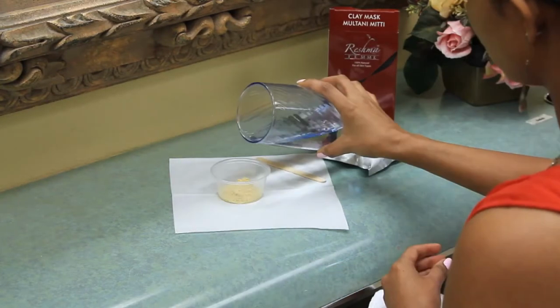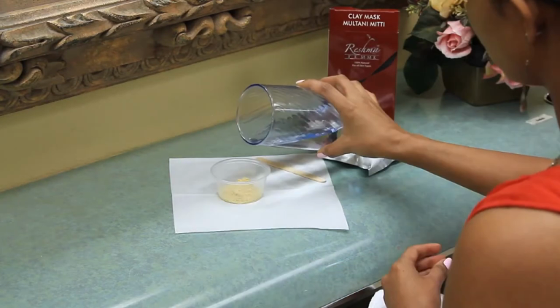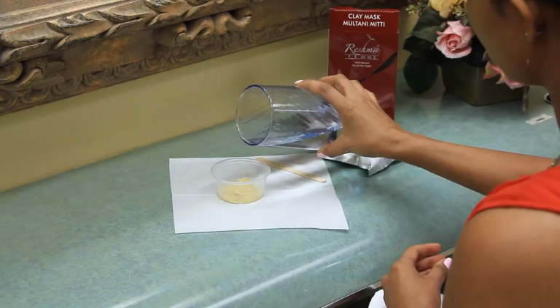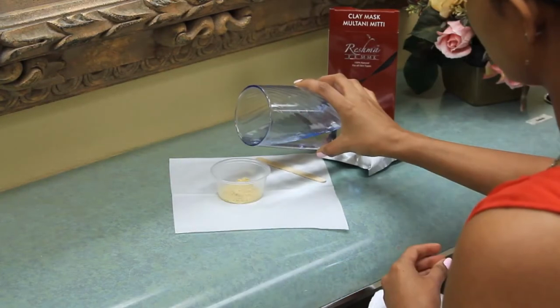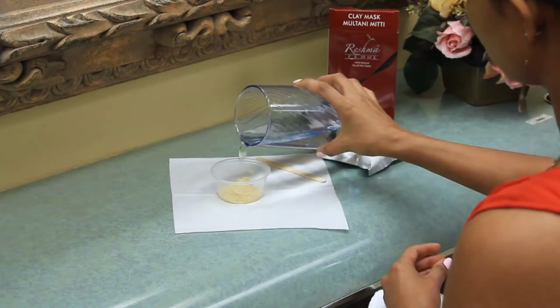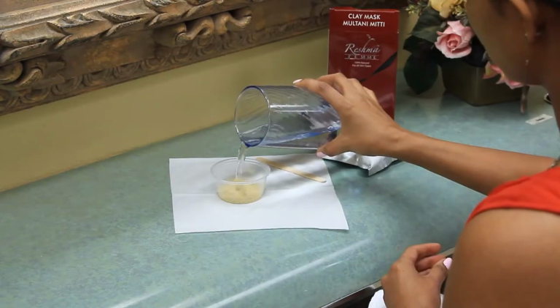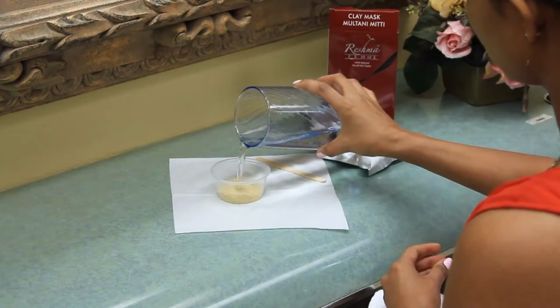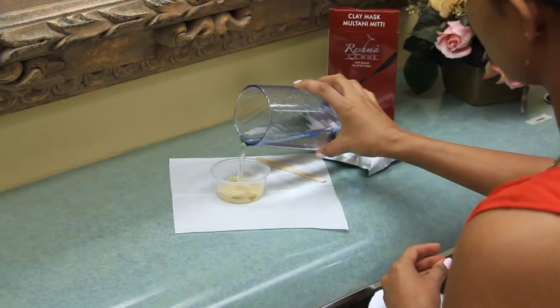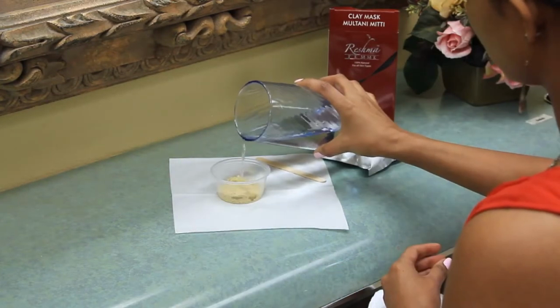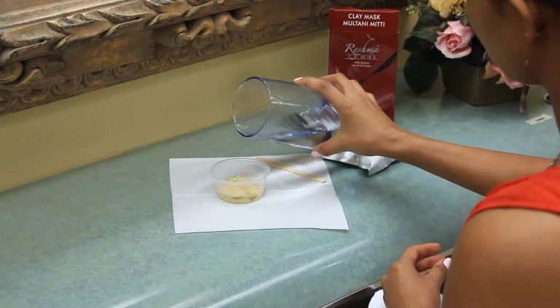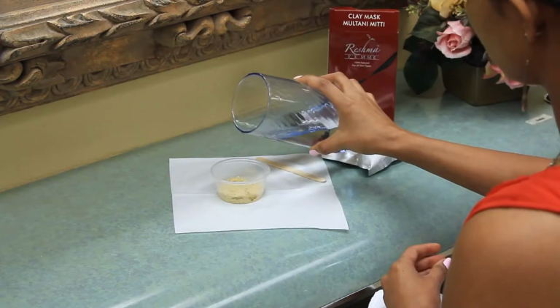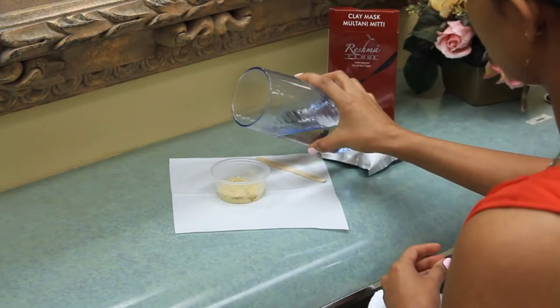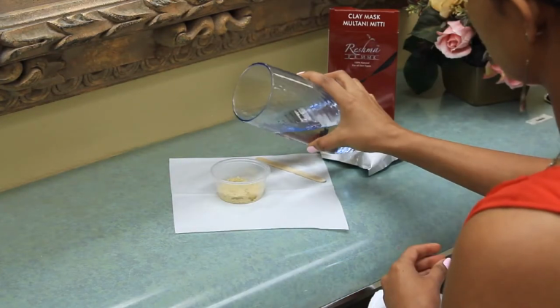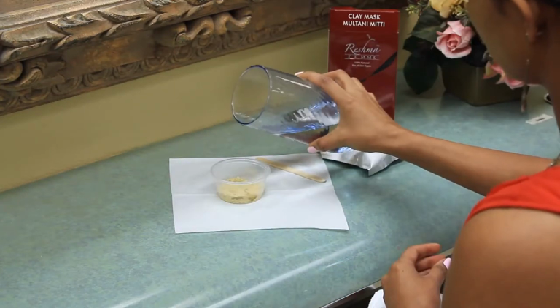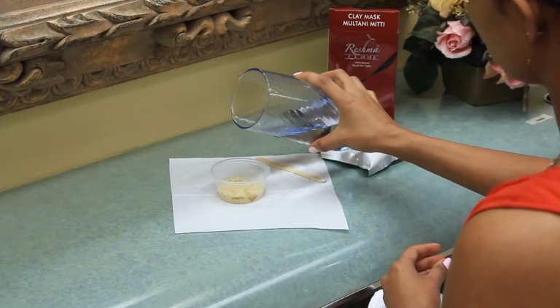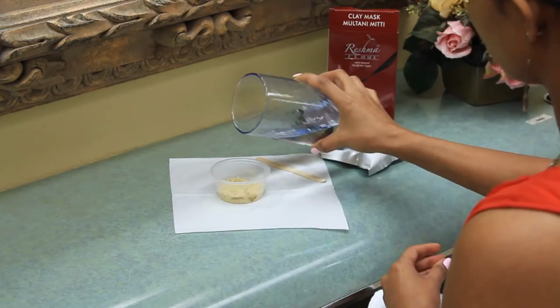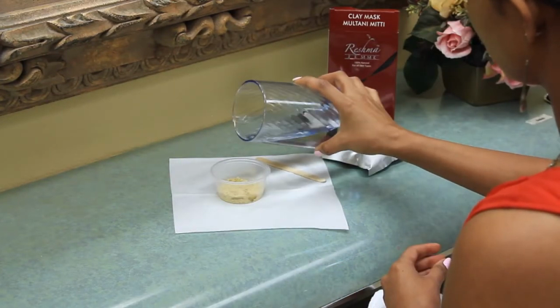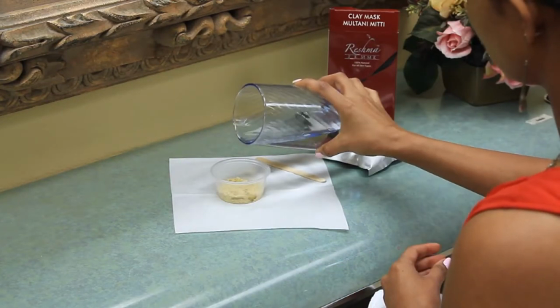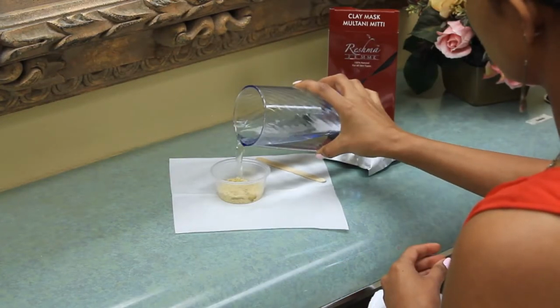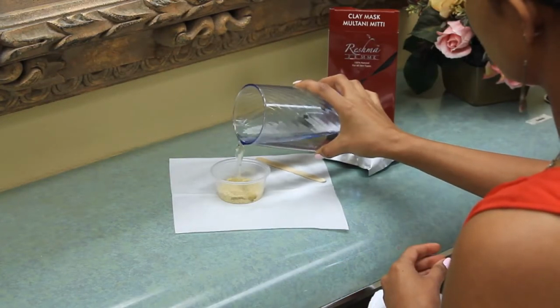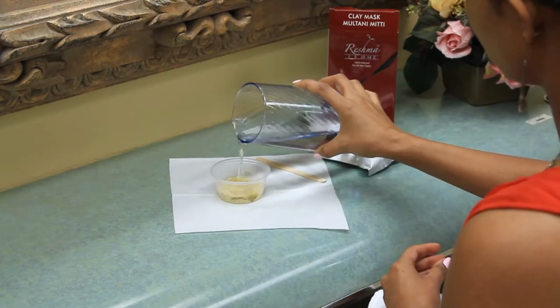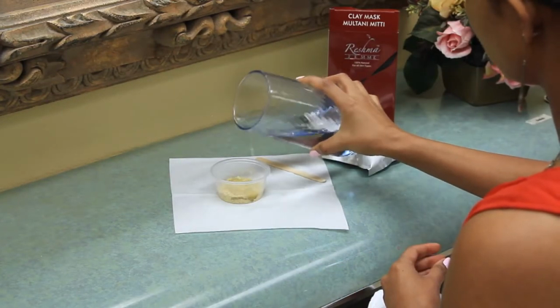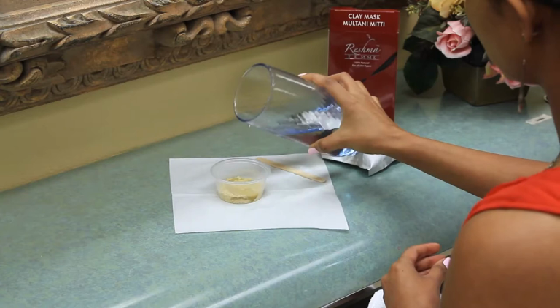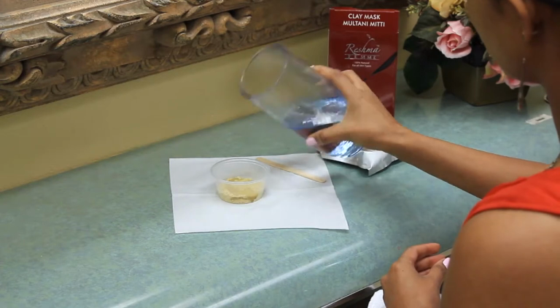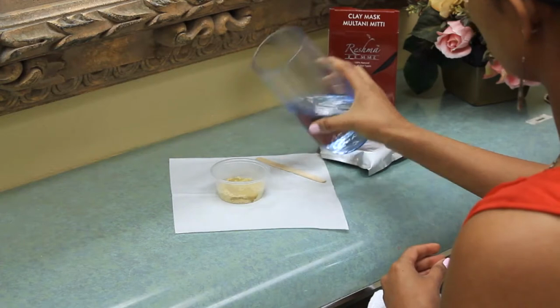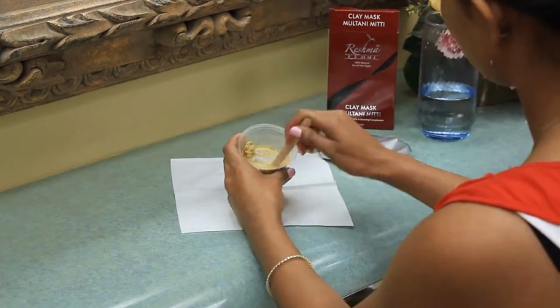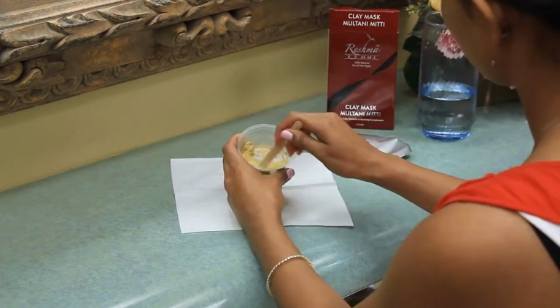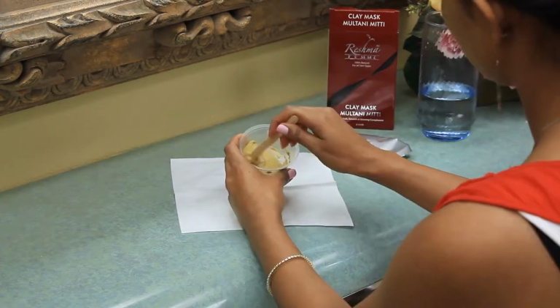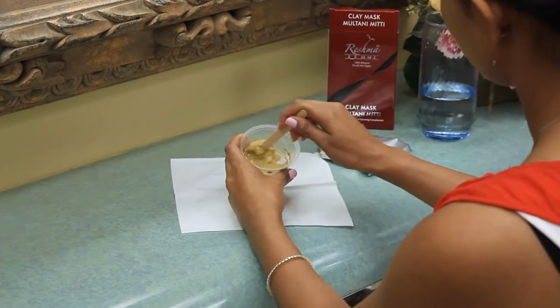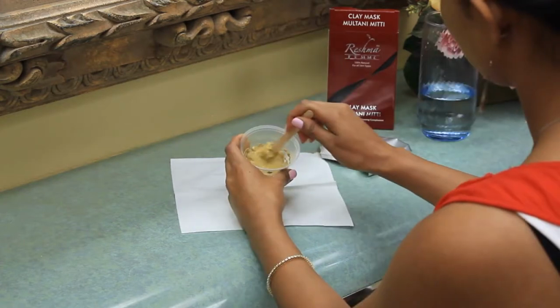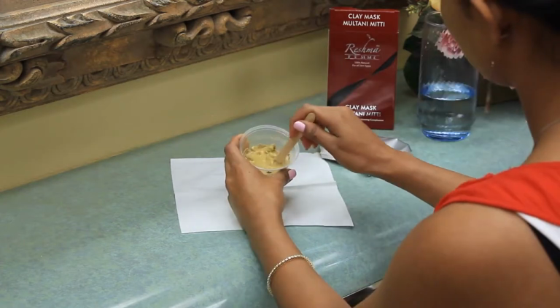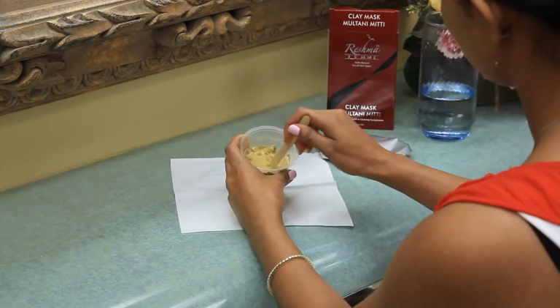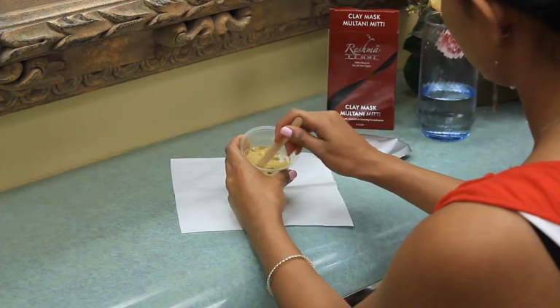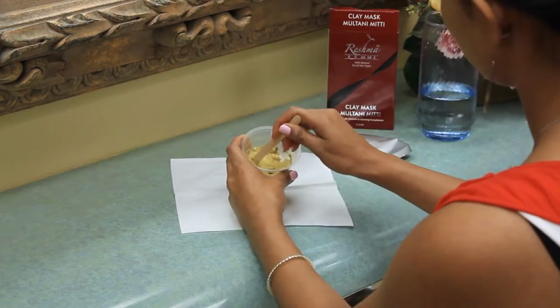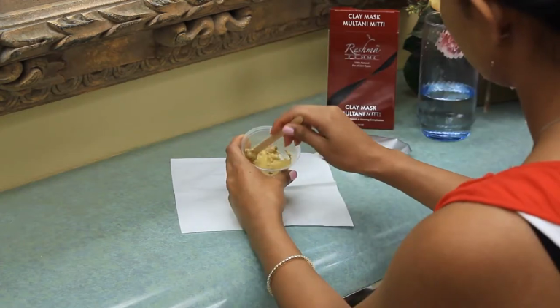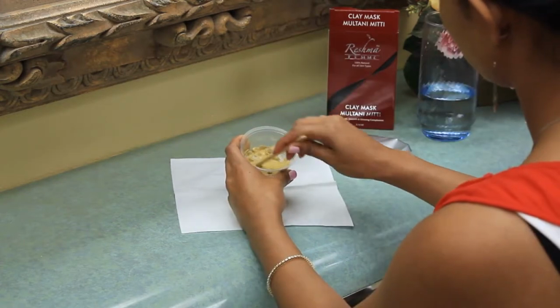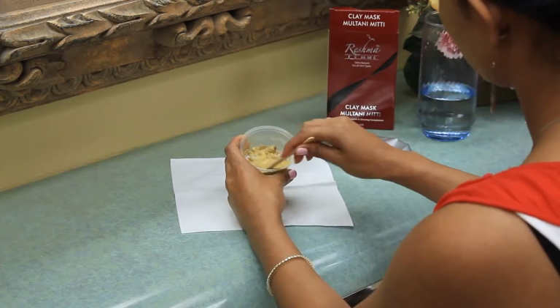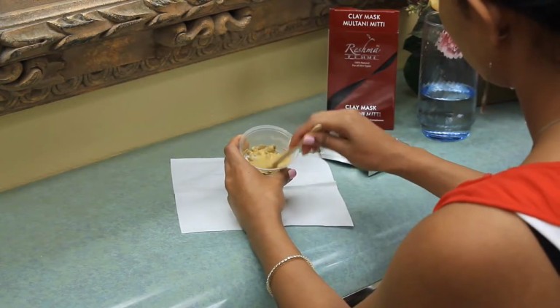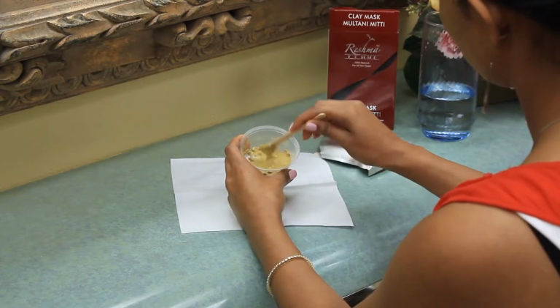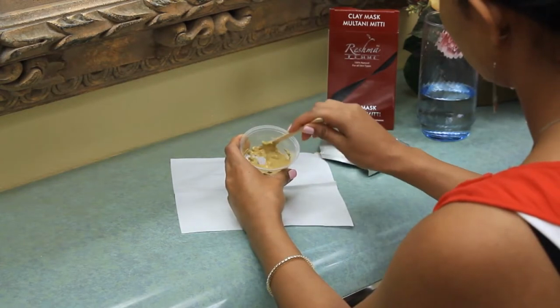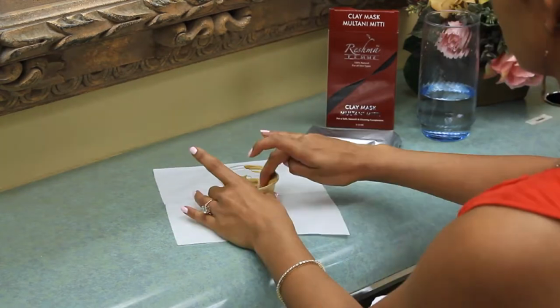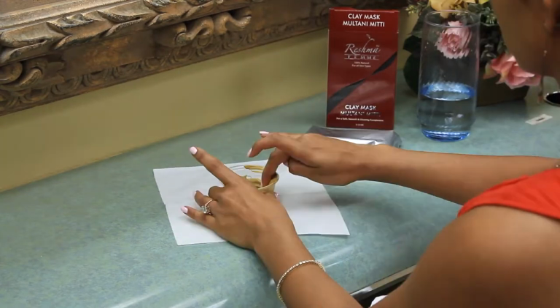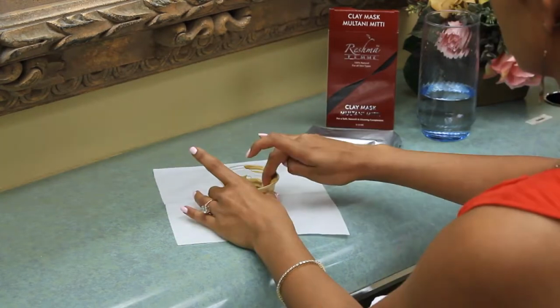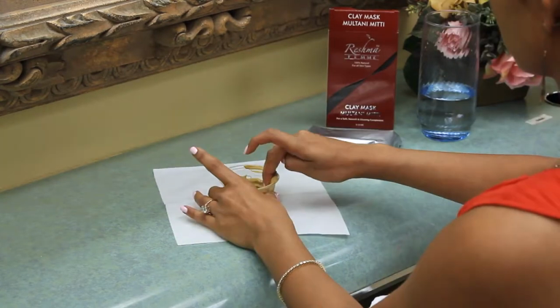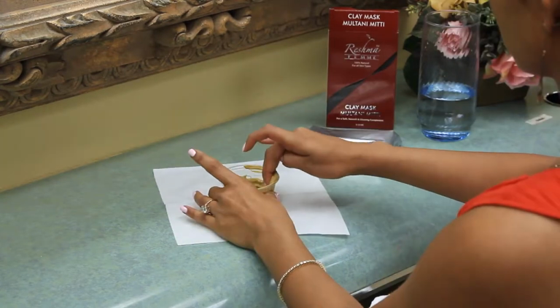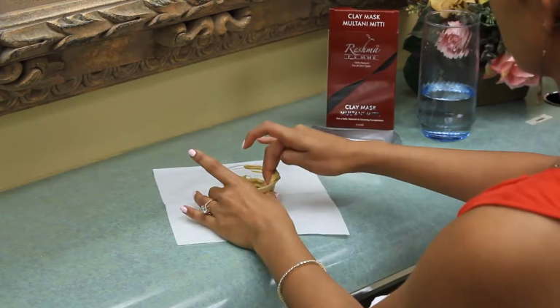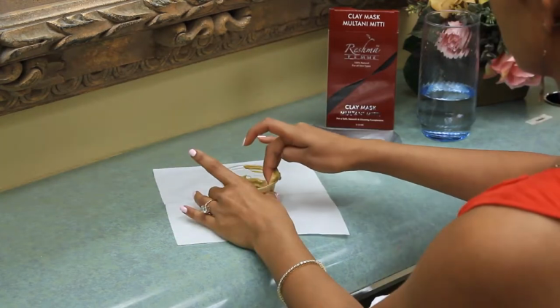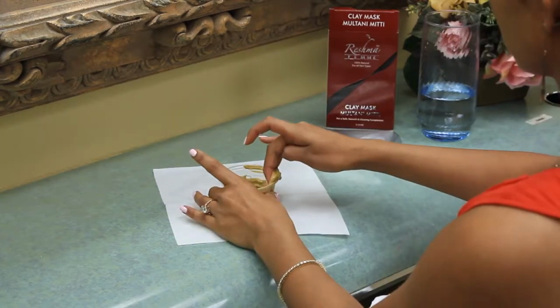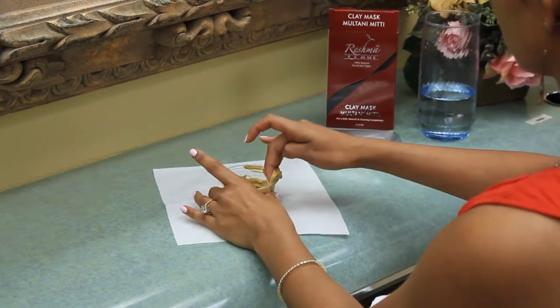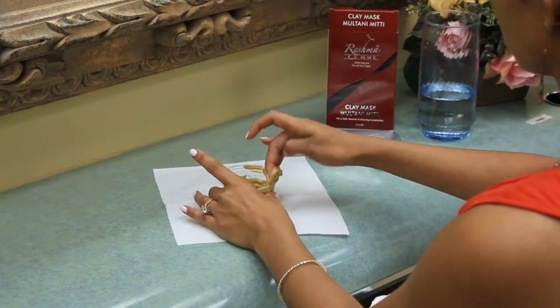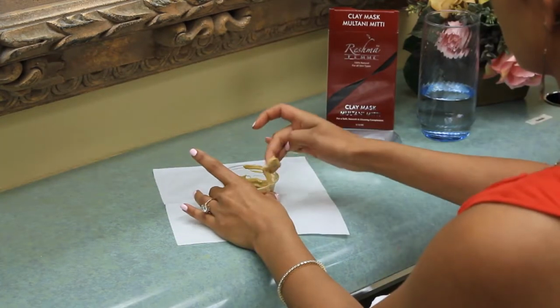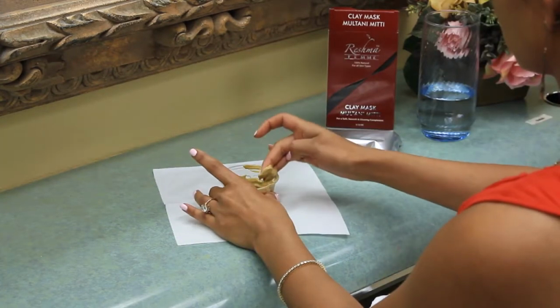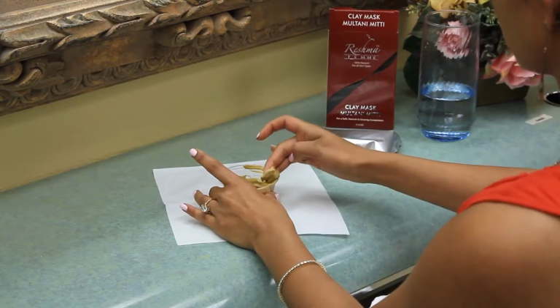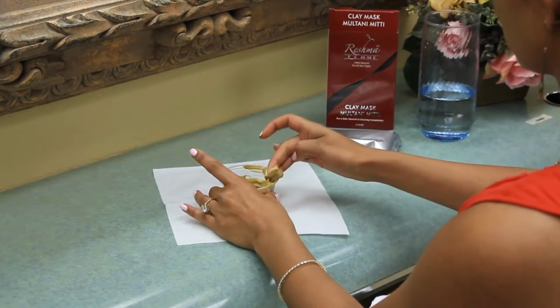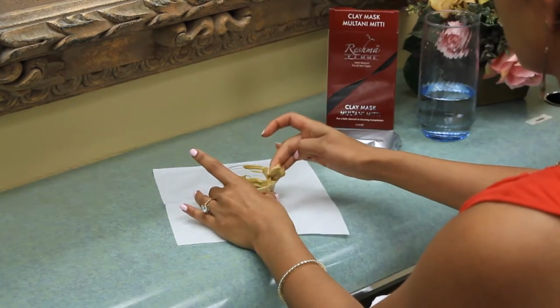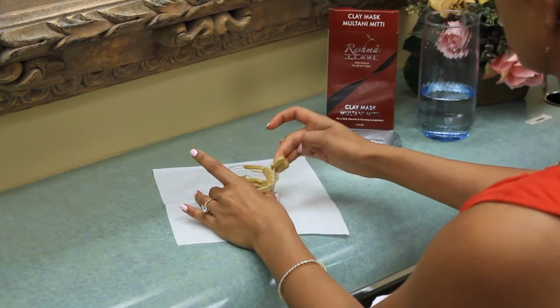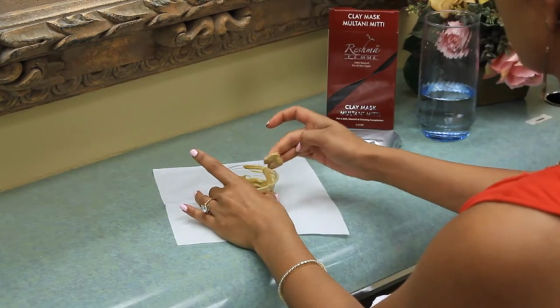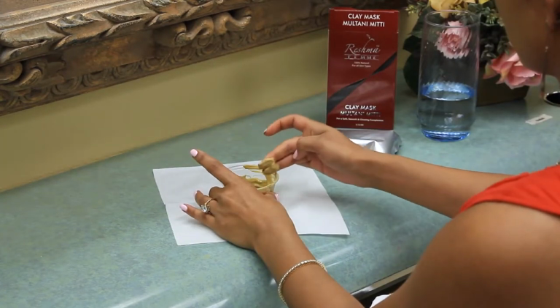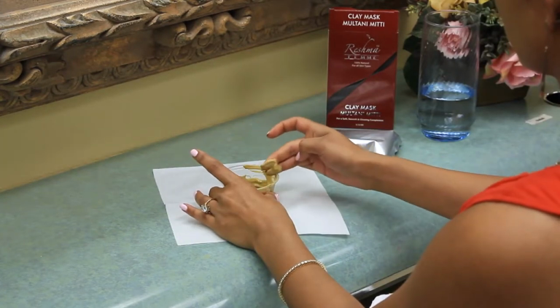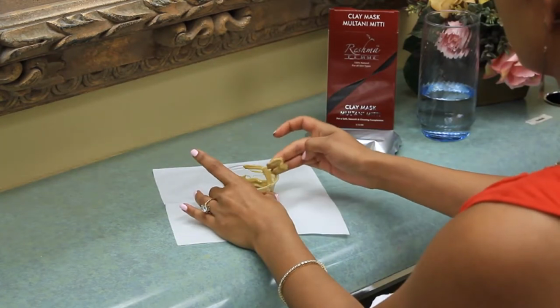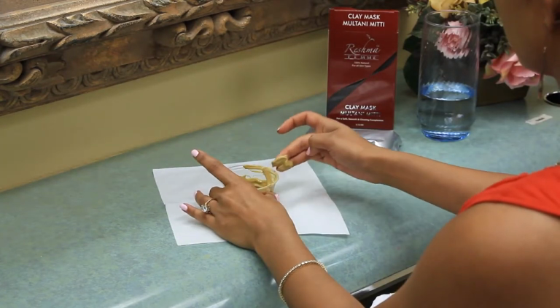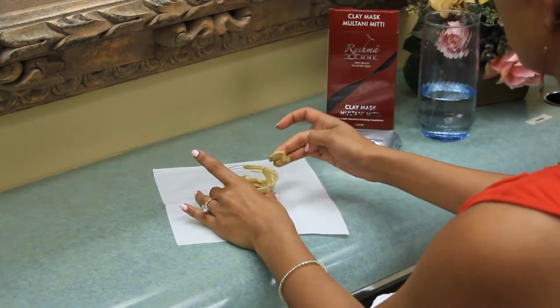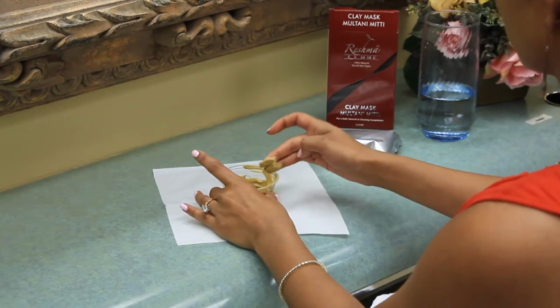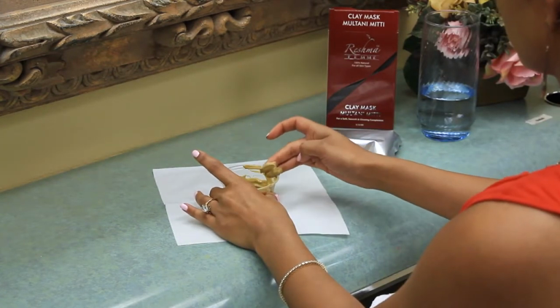Add small amounts of water until the mixture becomes a paste-like consistency. Make sure it's not runny and is thick like toothpaste.